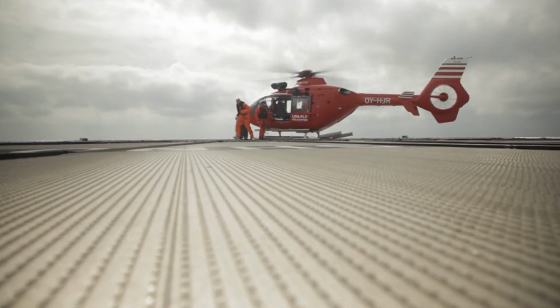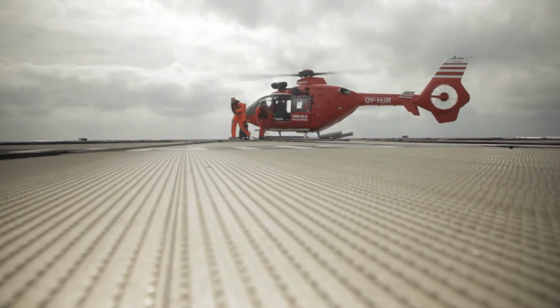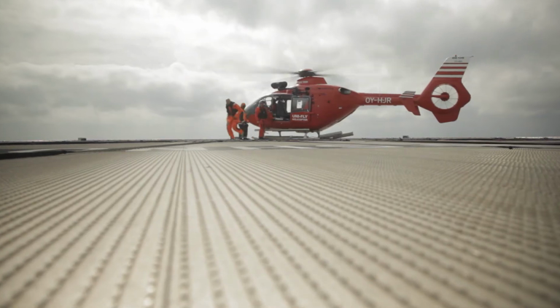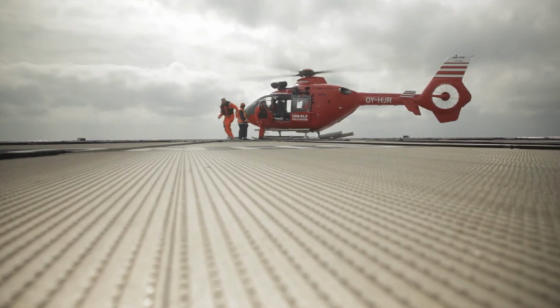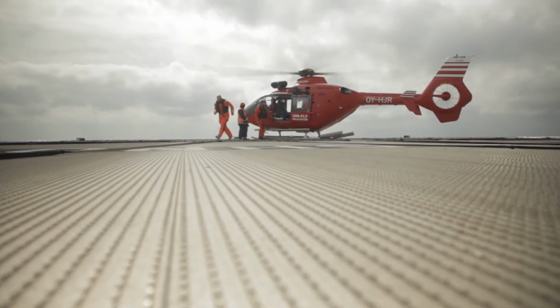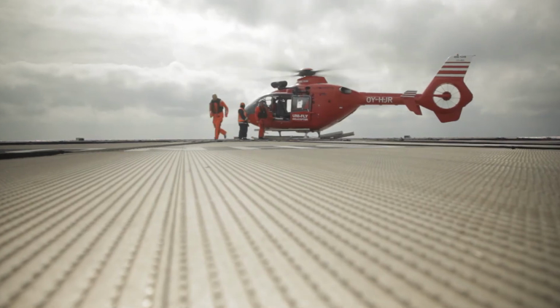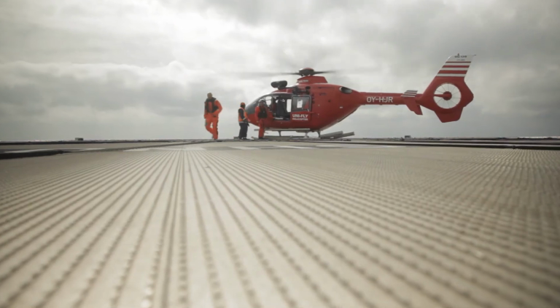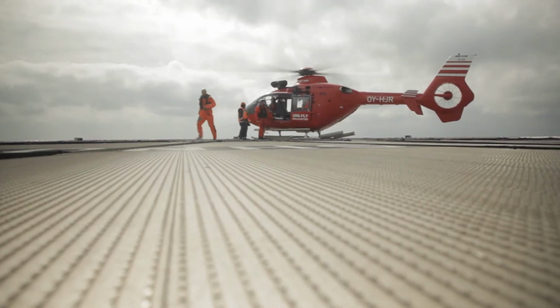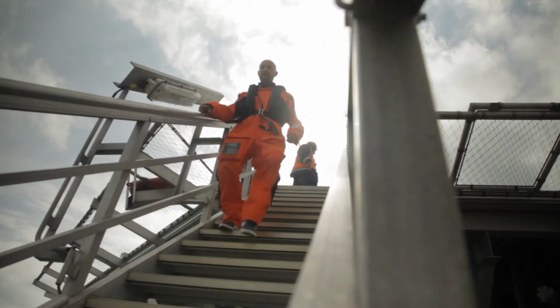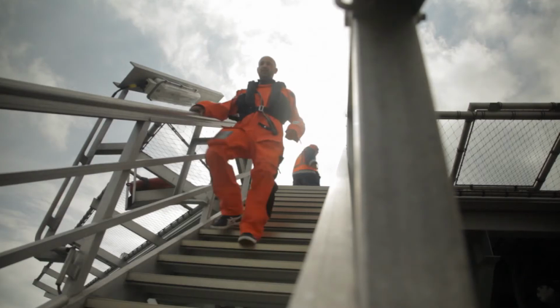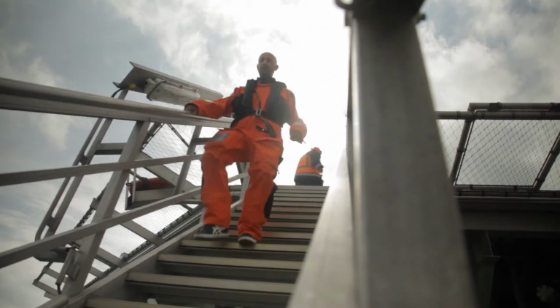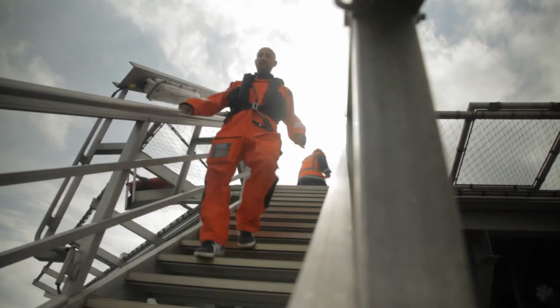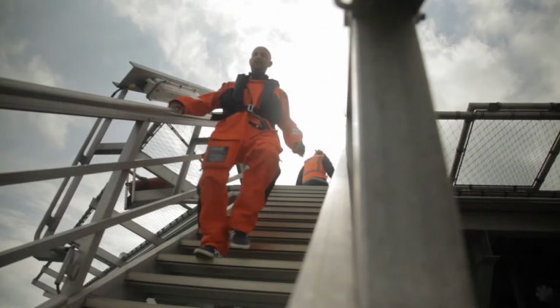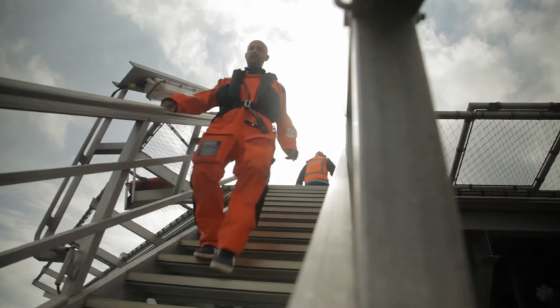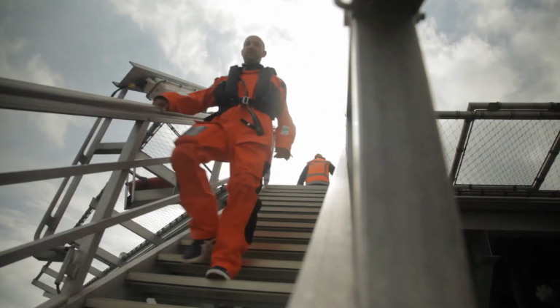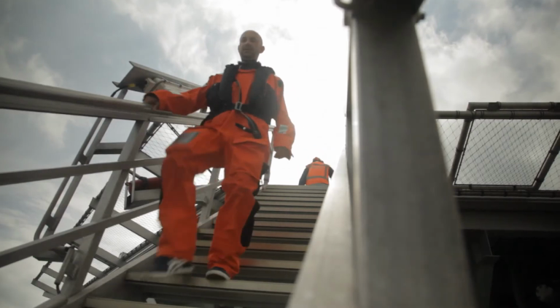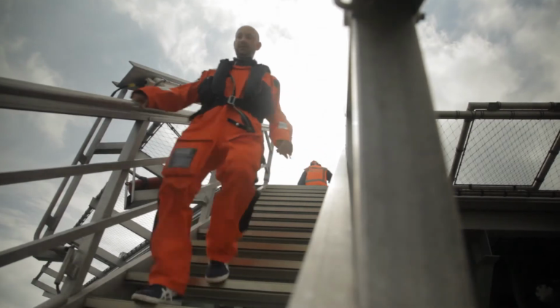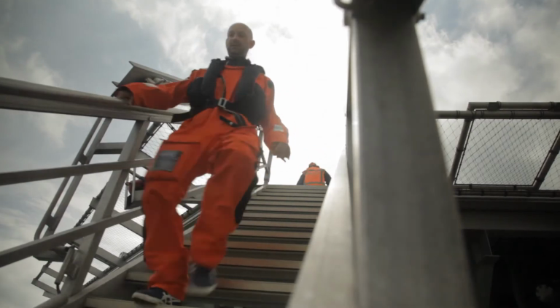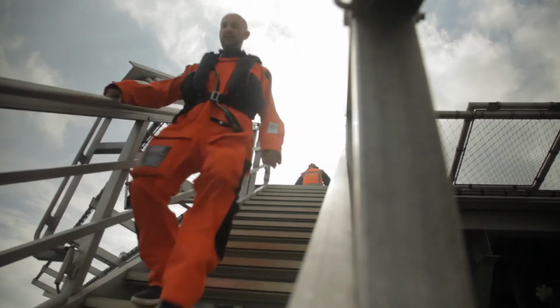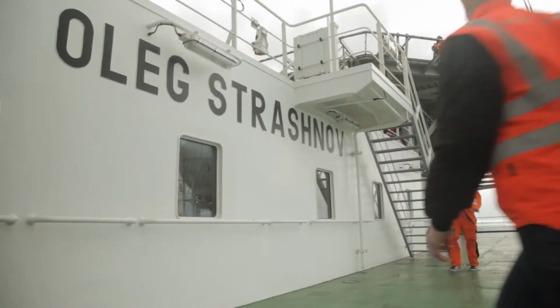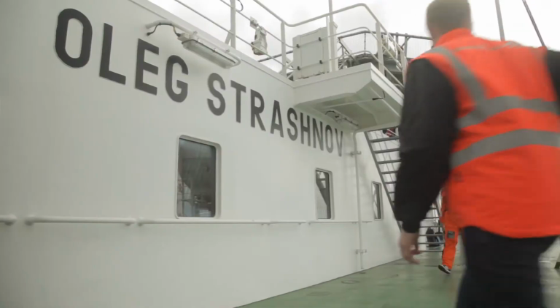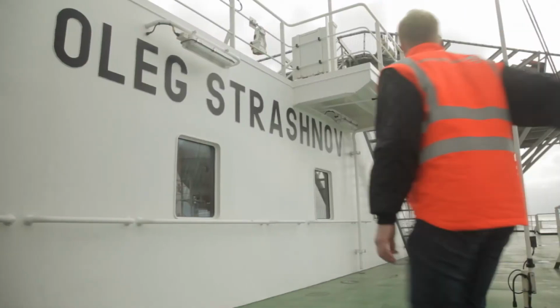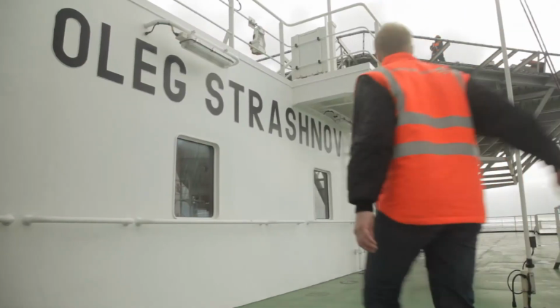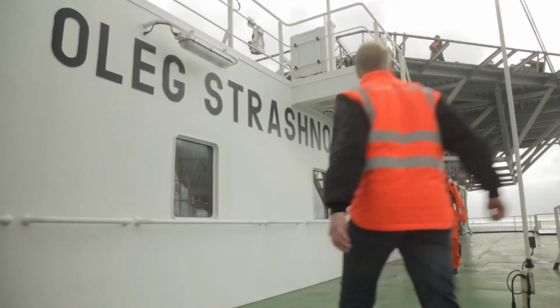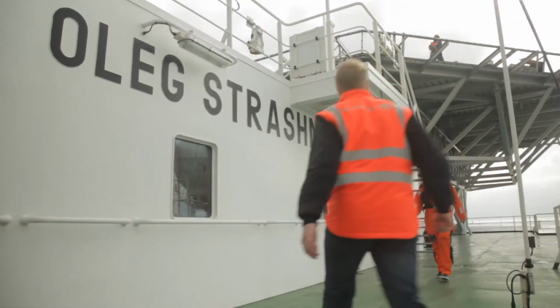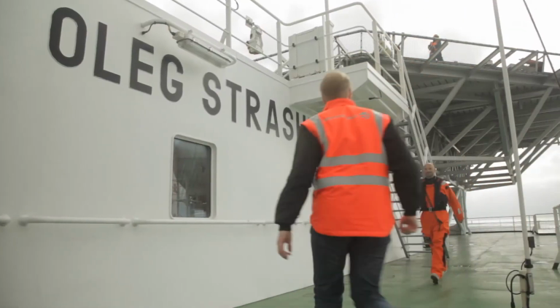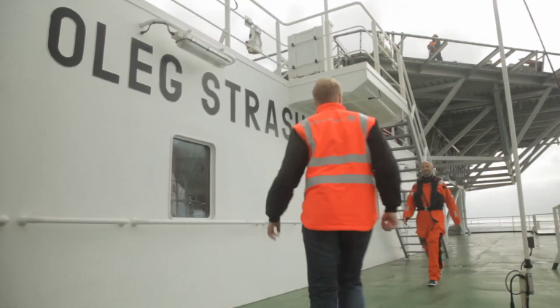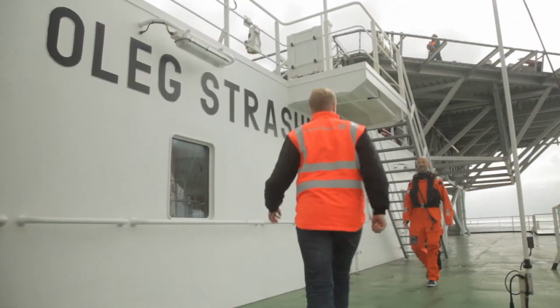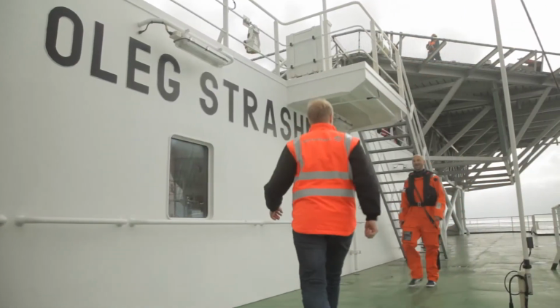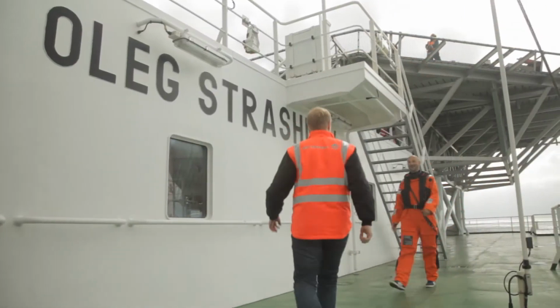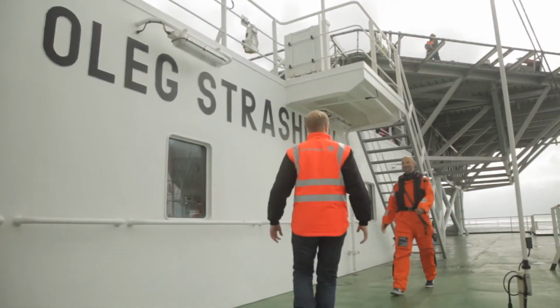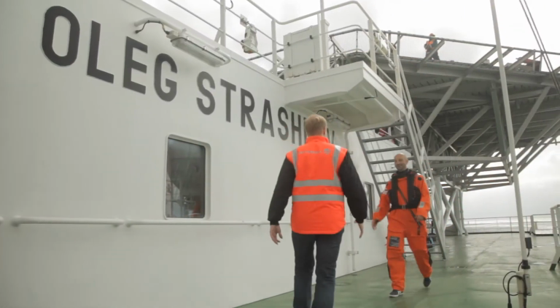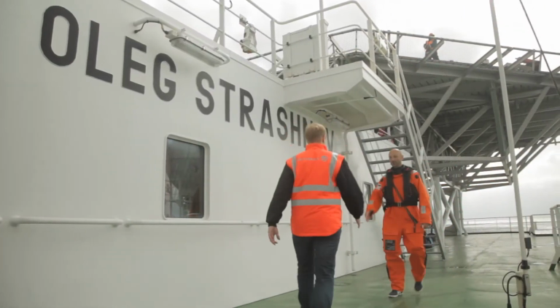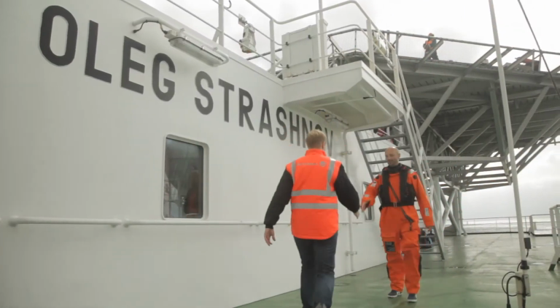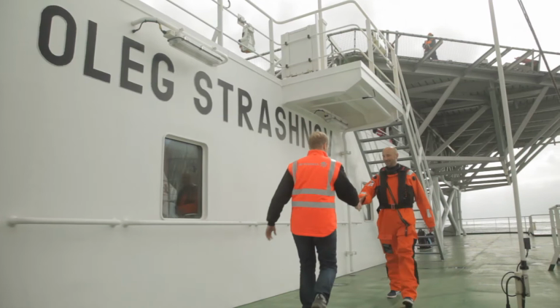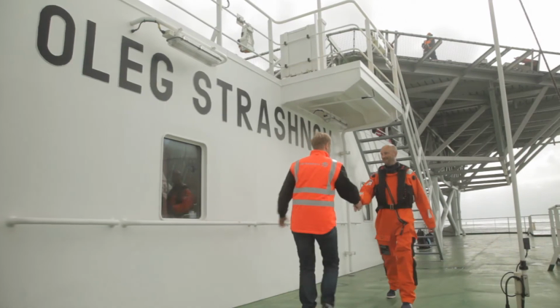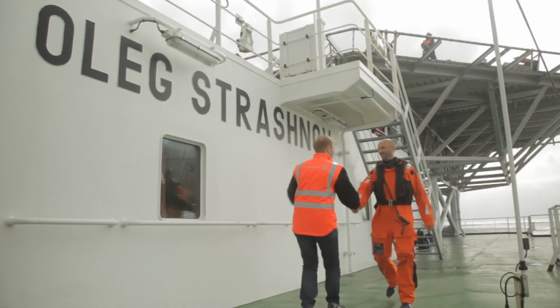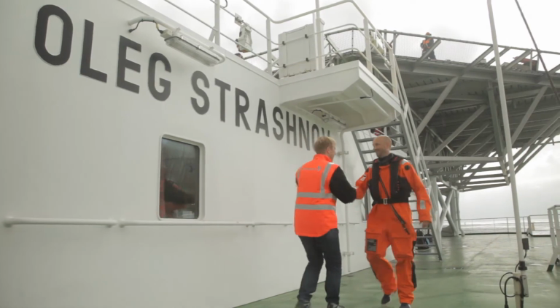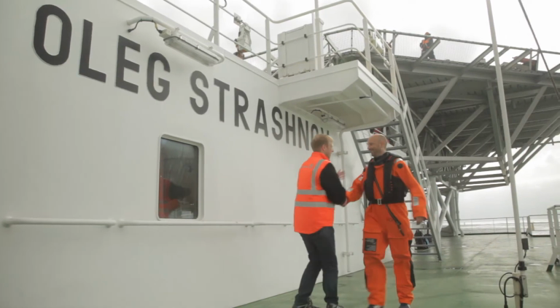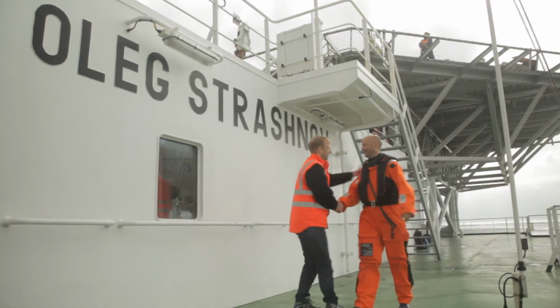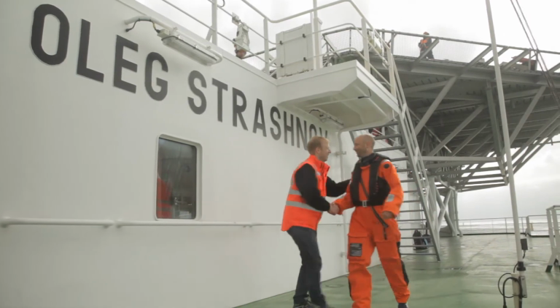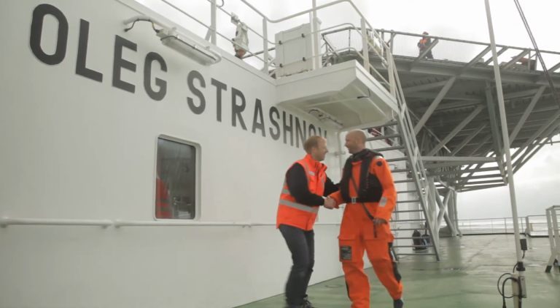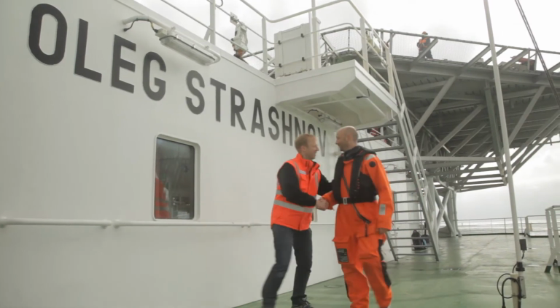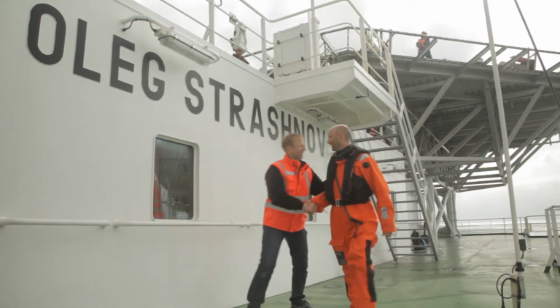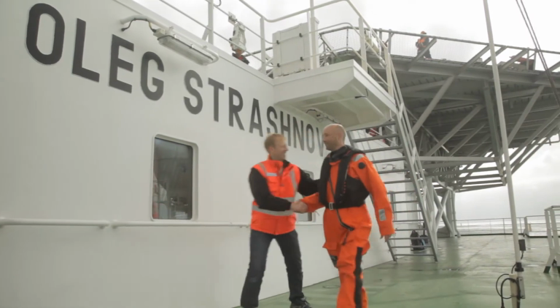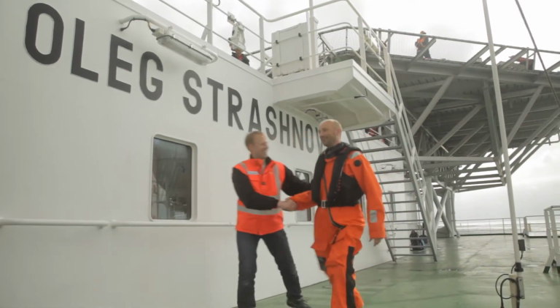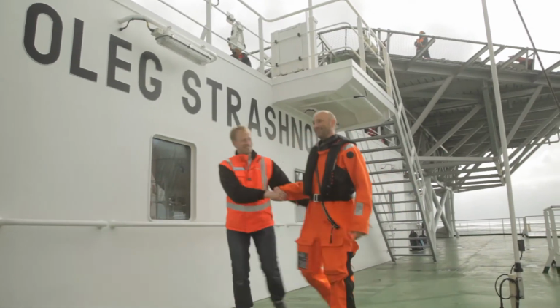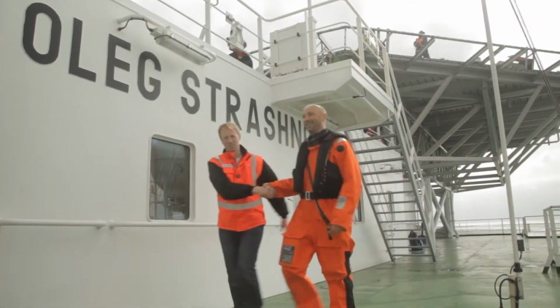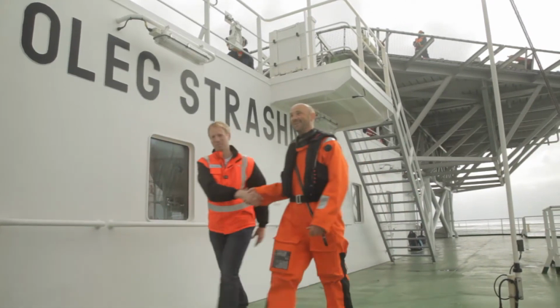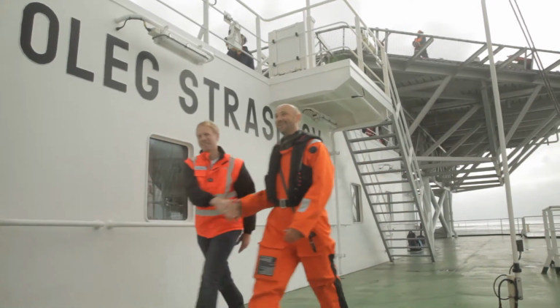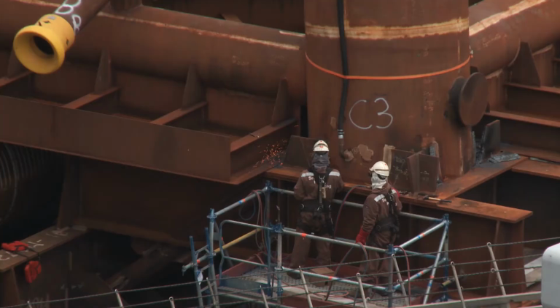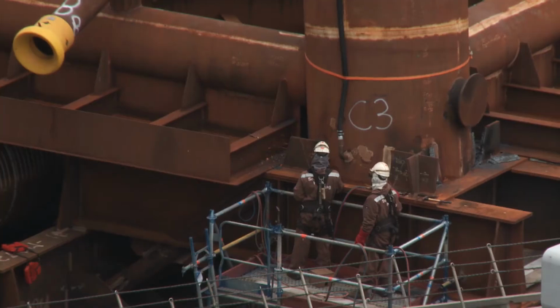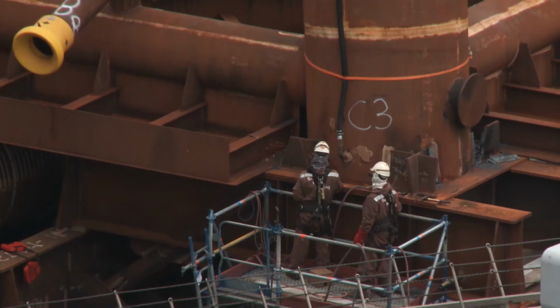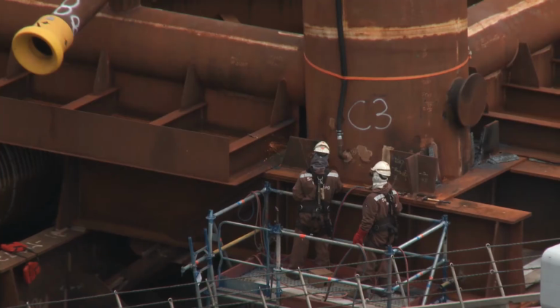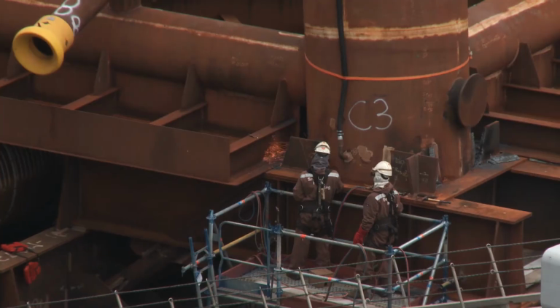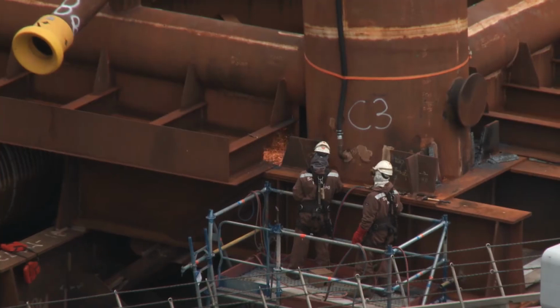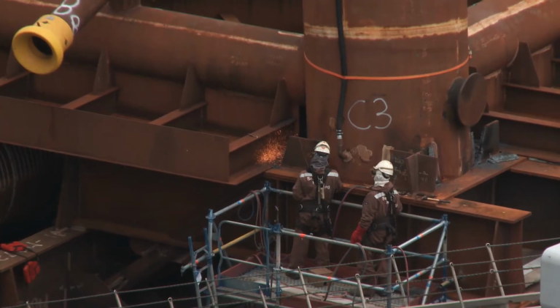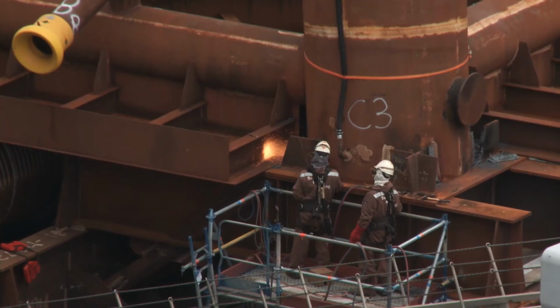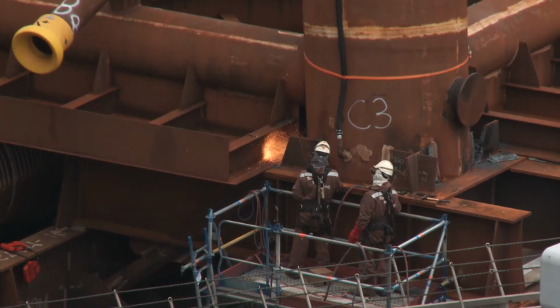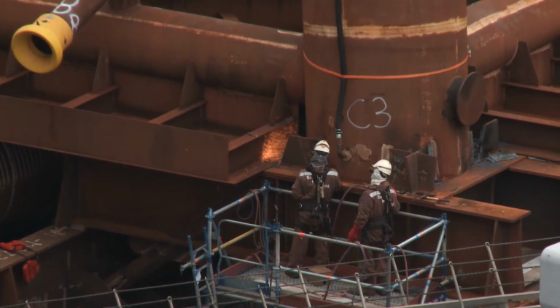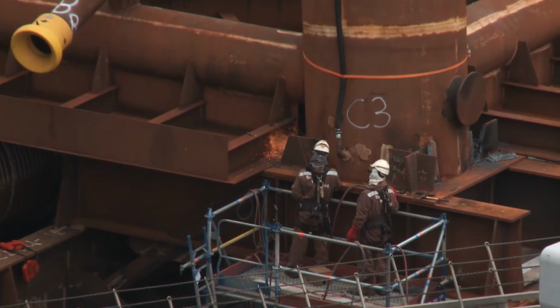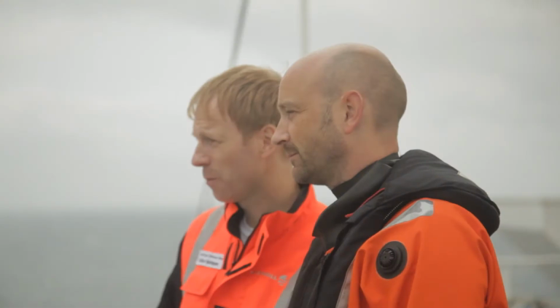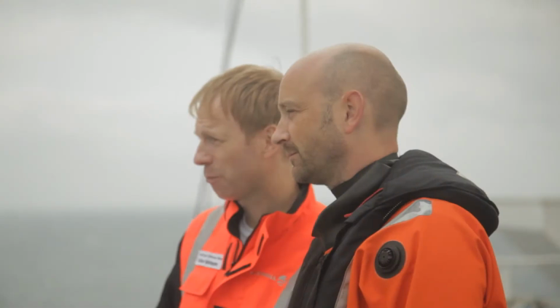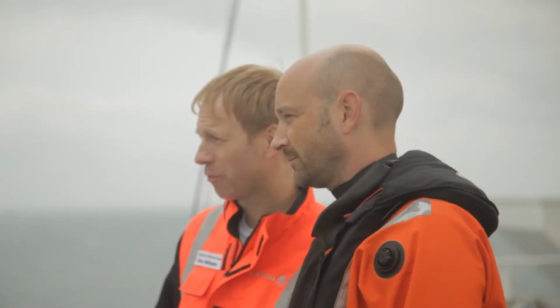Dantusk will be Vattenfall's tenth offshore wind farm, reinforcing the company's position as a leading player in offshore wind energy.